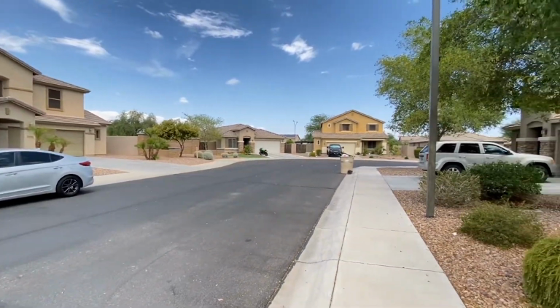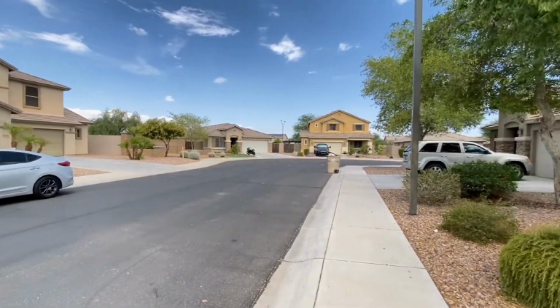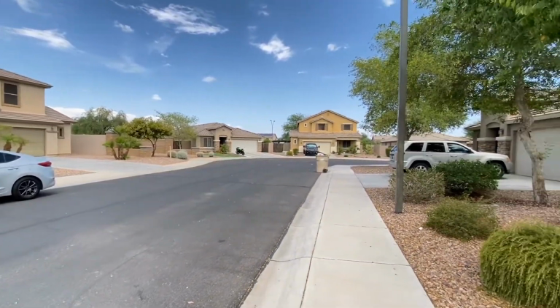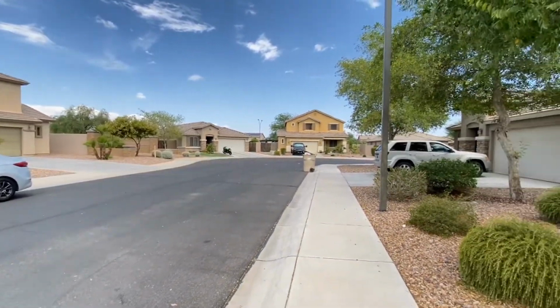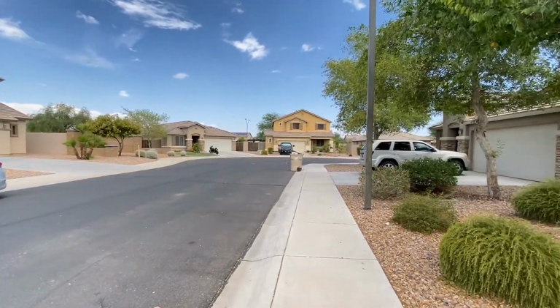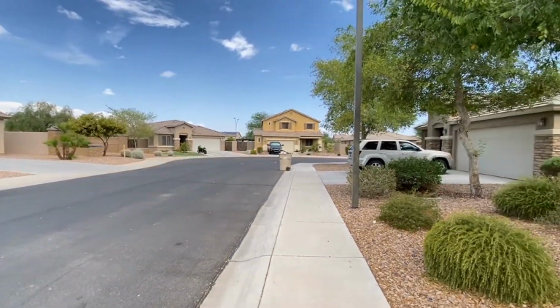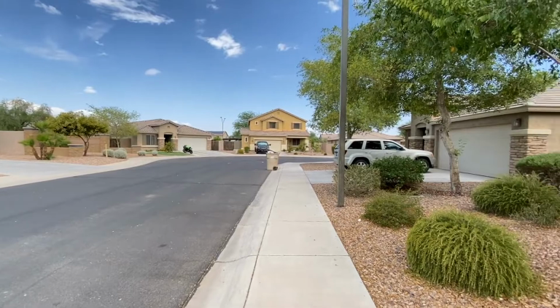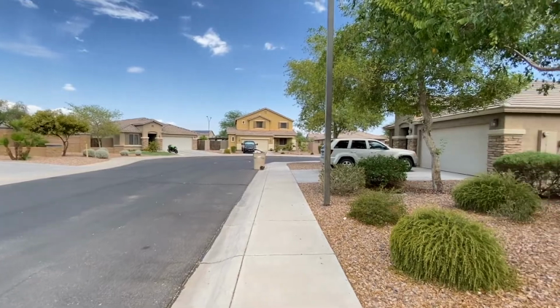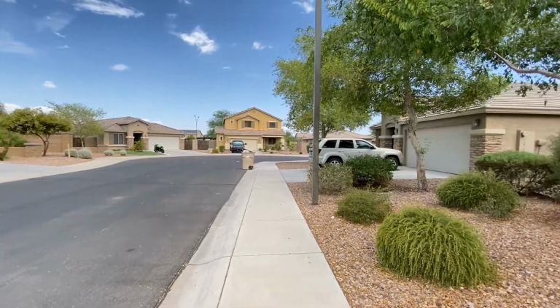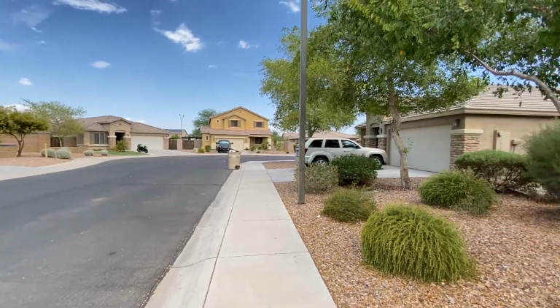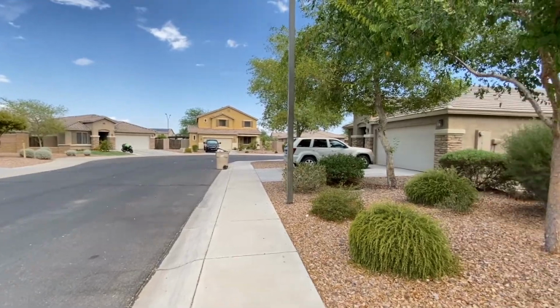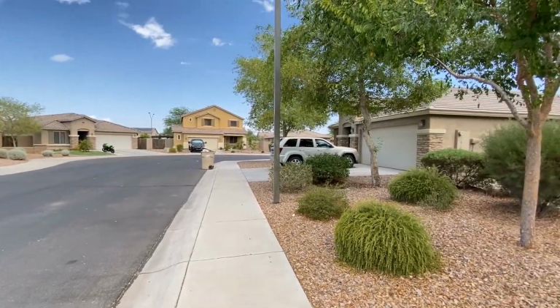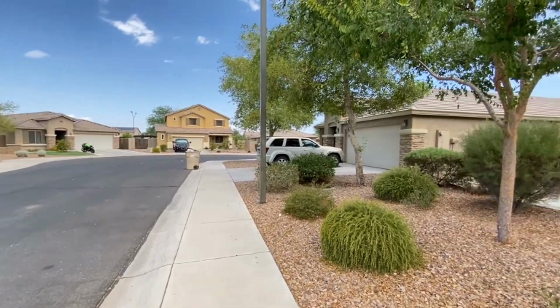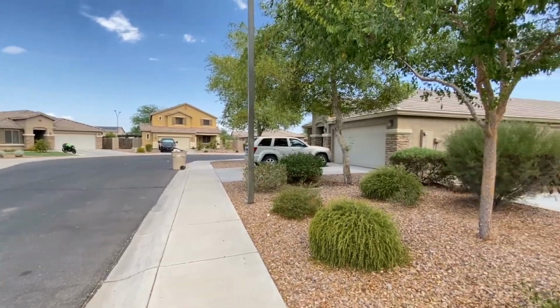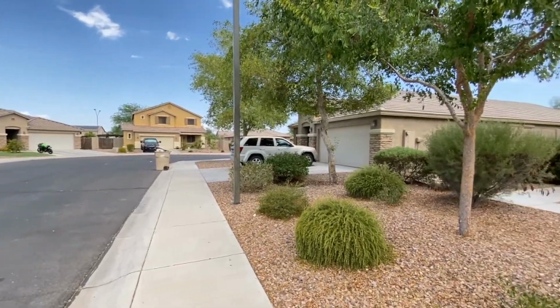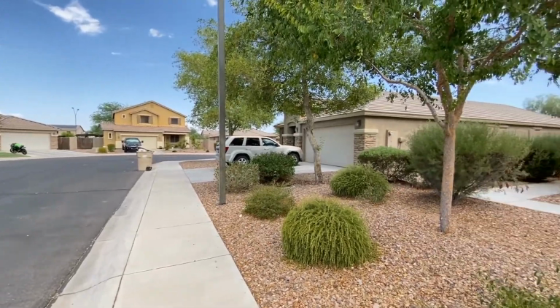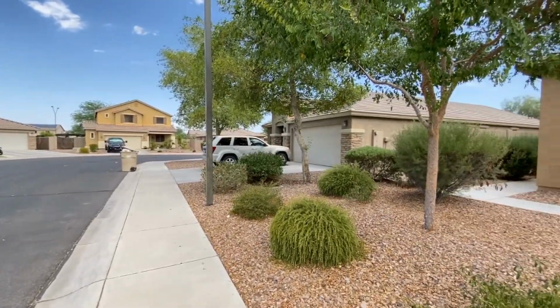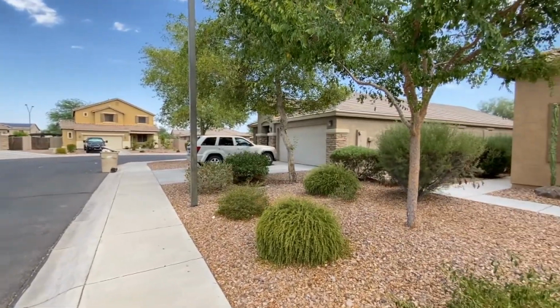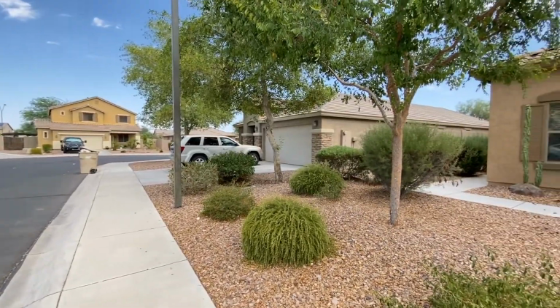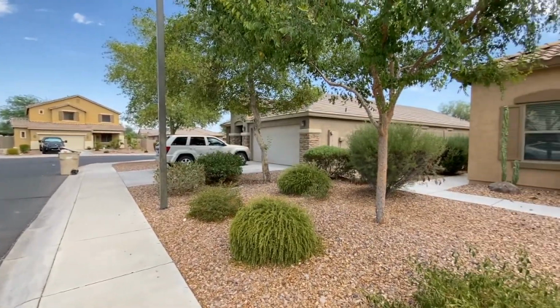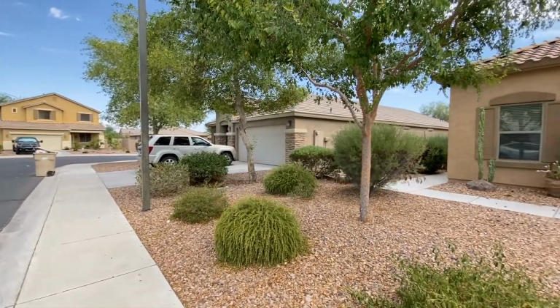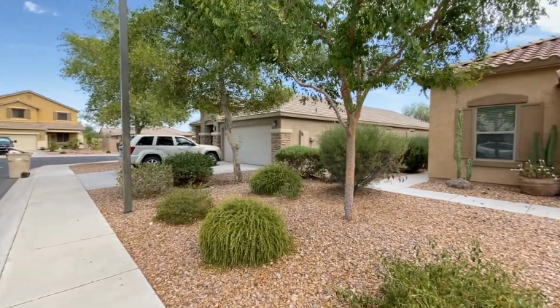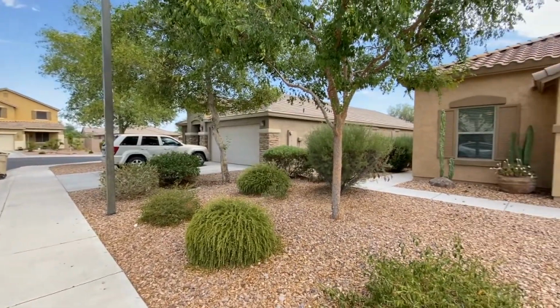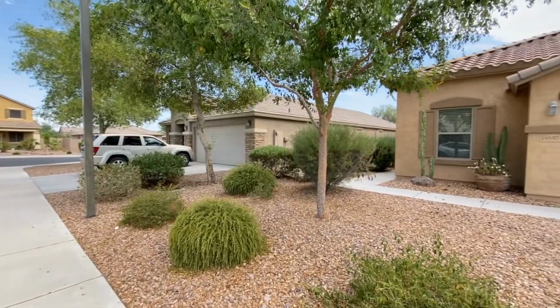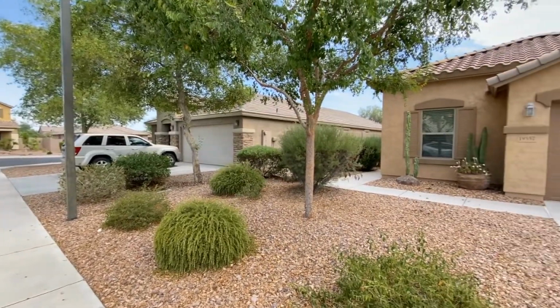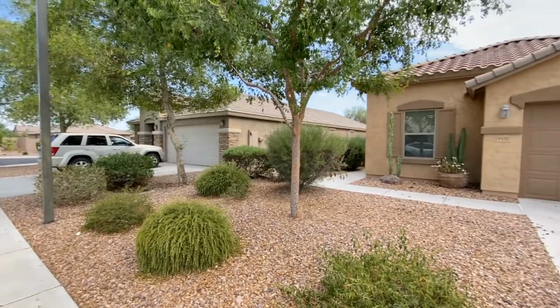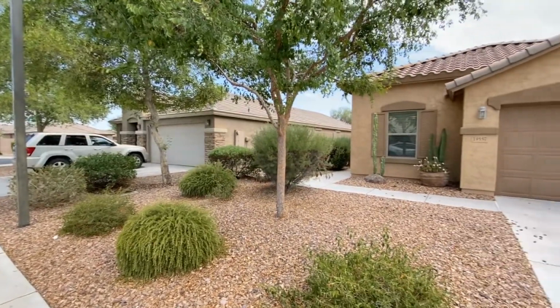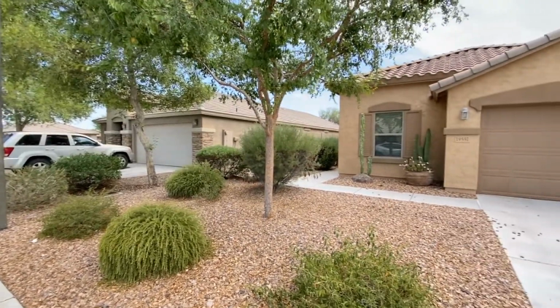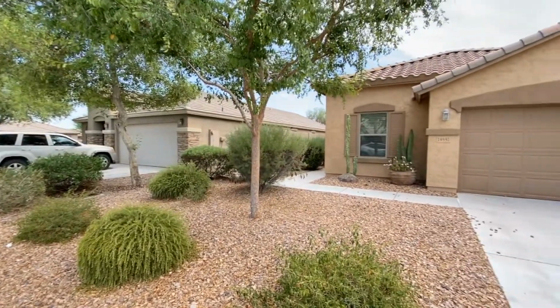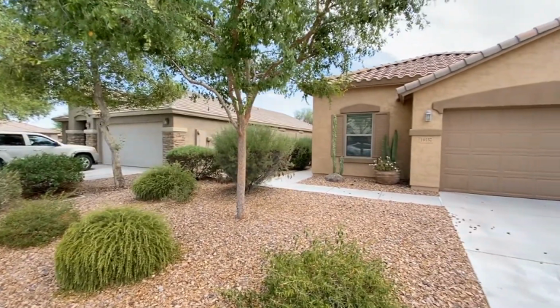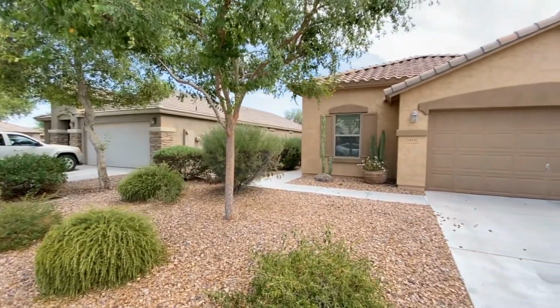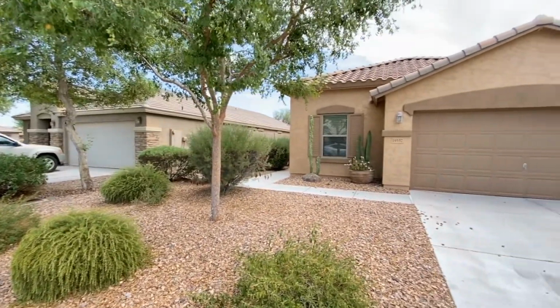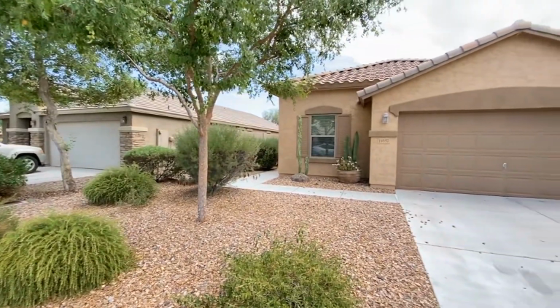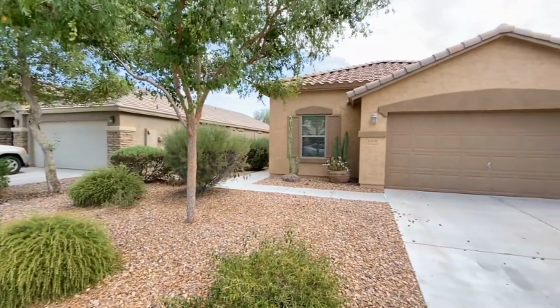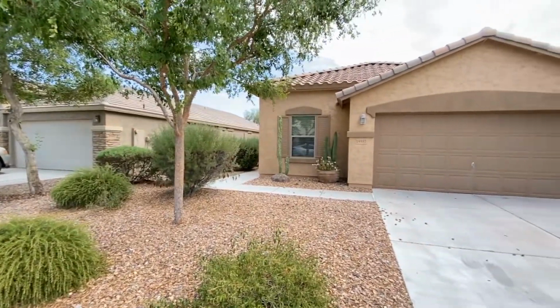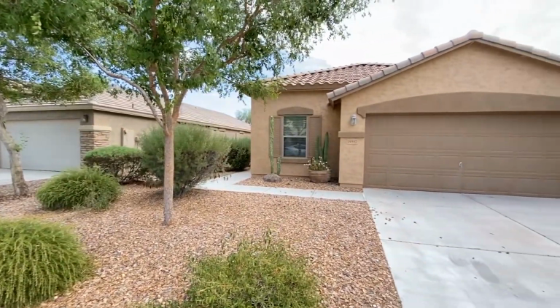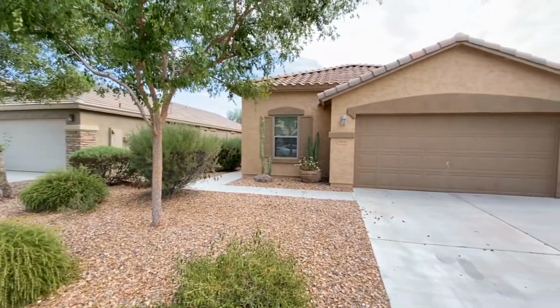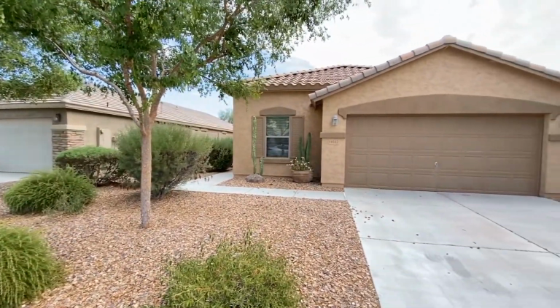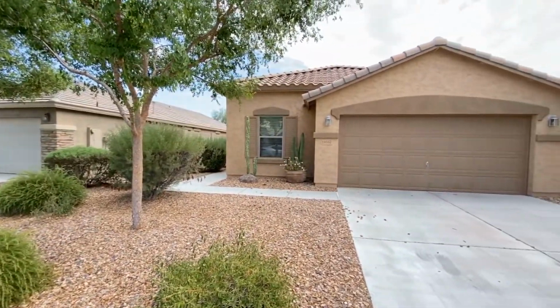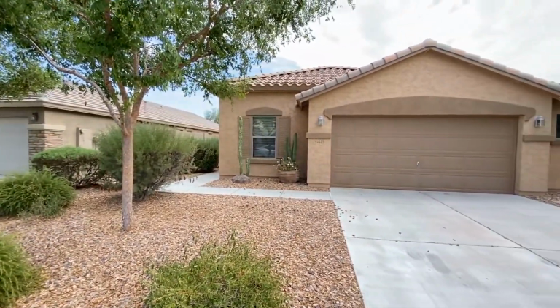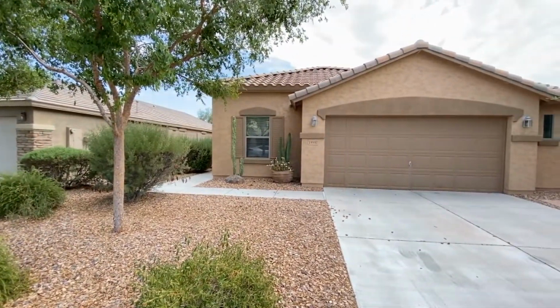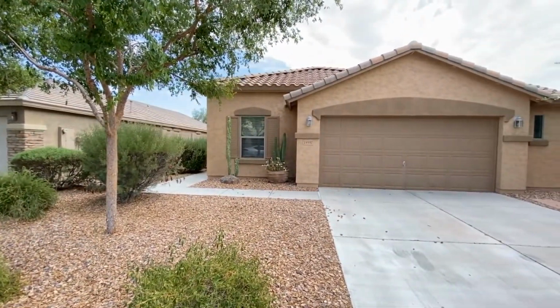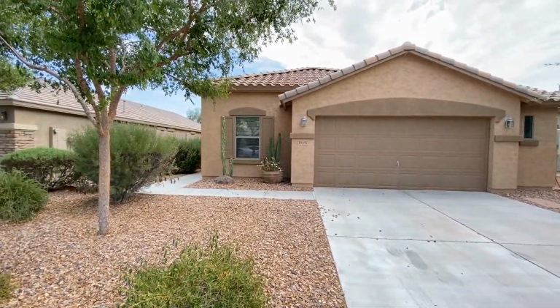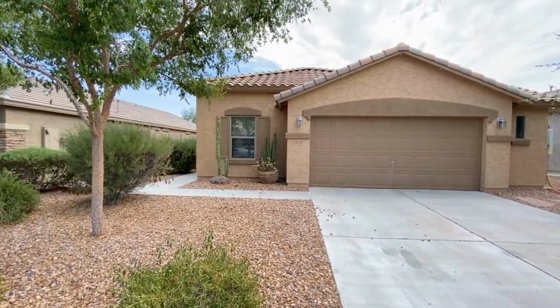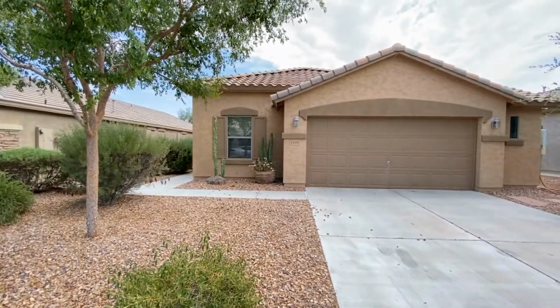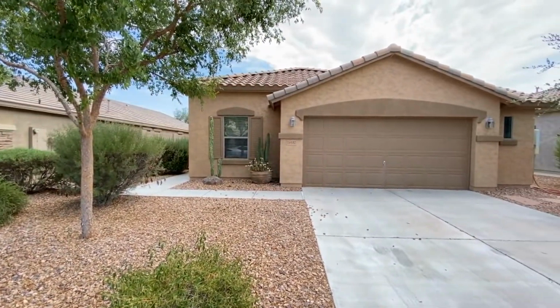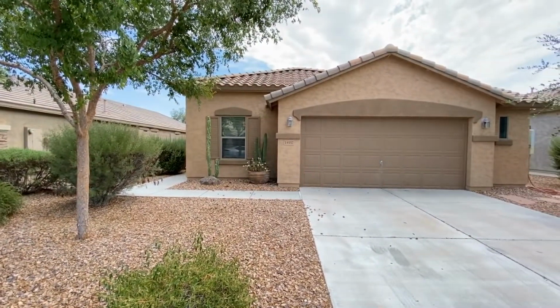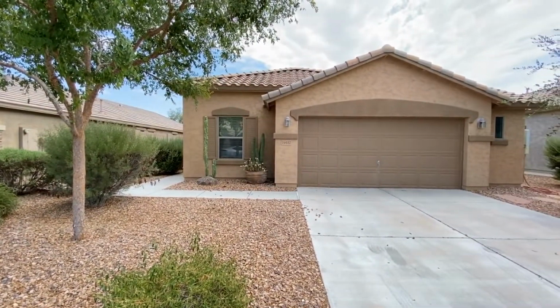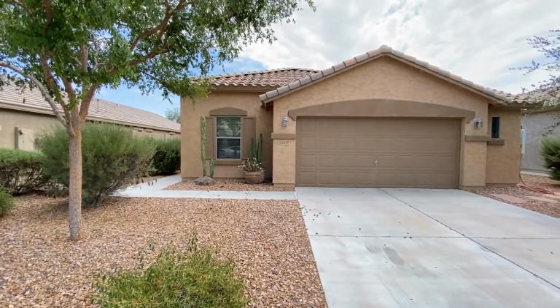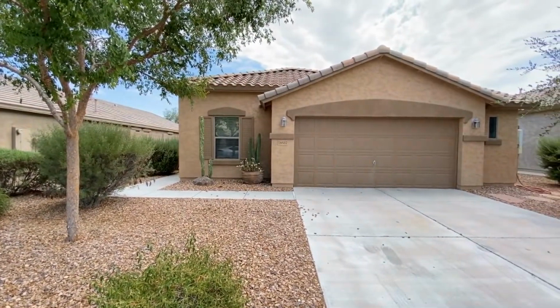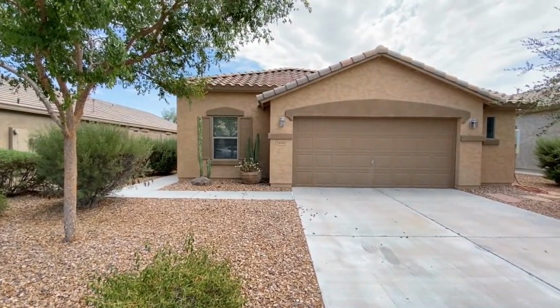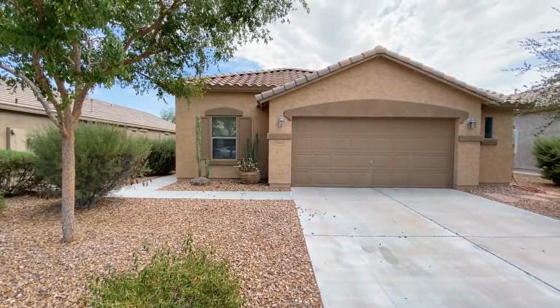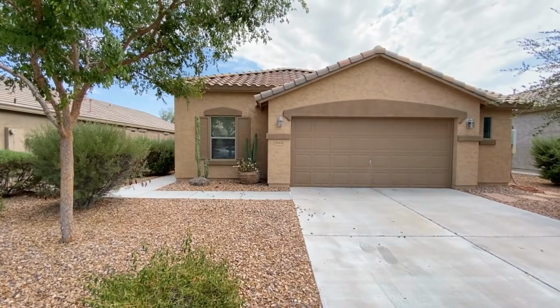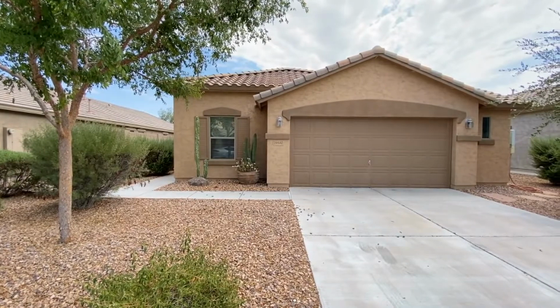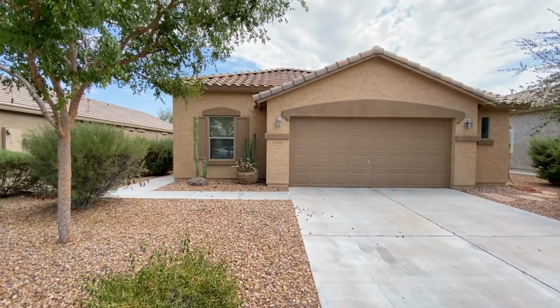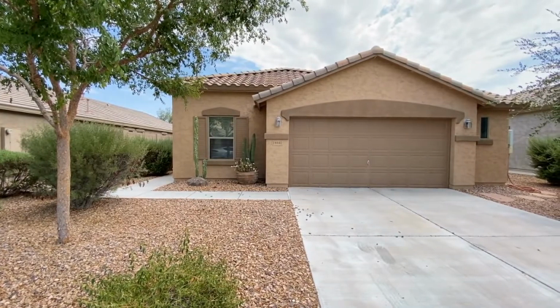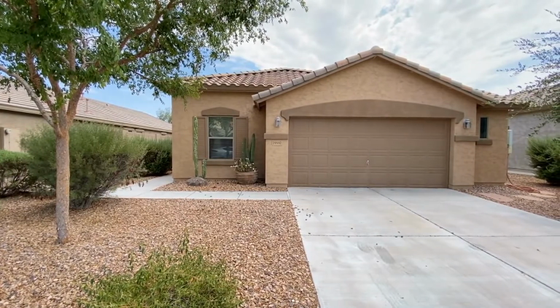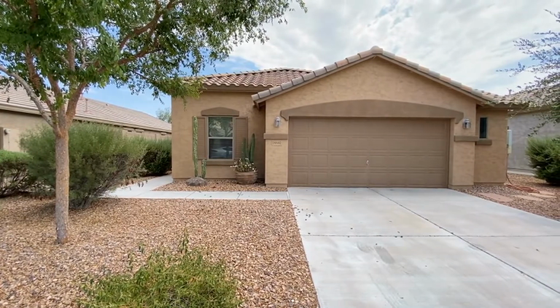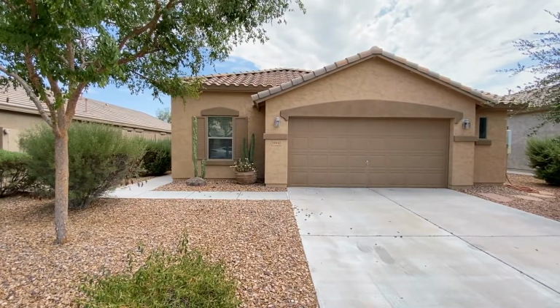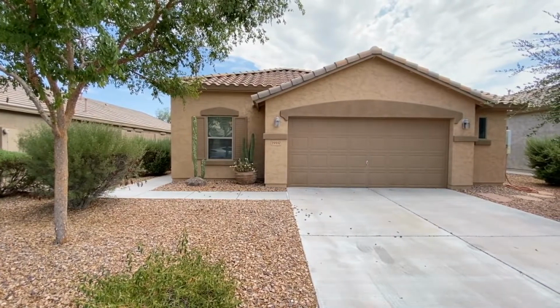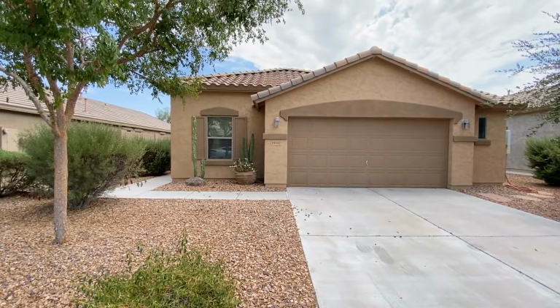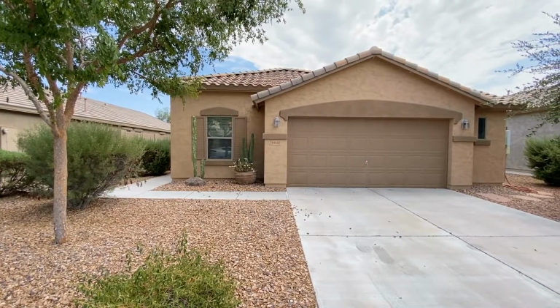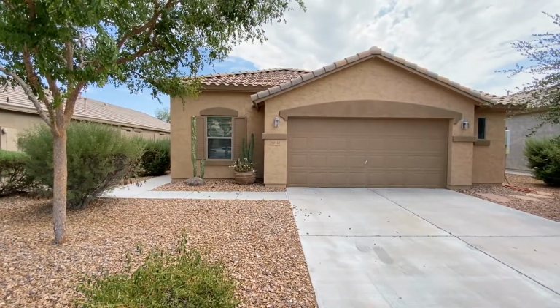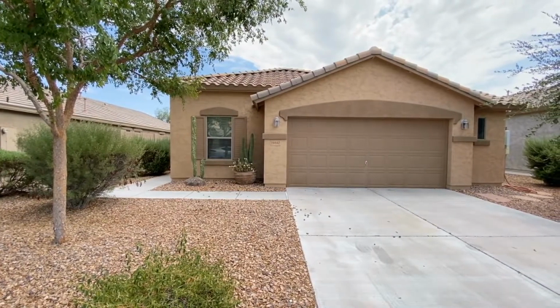This is a three-bedroom, two-bath home southwest of Jackrabbit Trail and Blue Horizon Parkway.